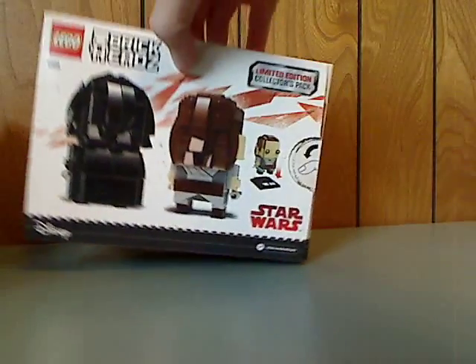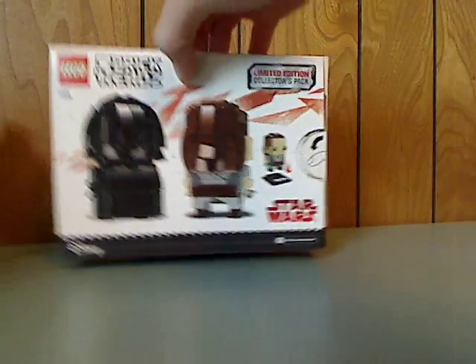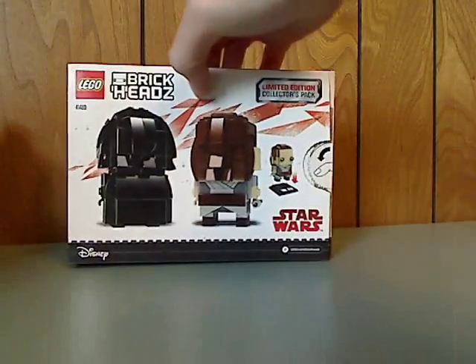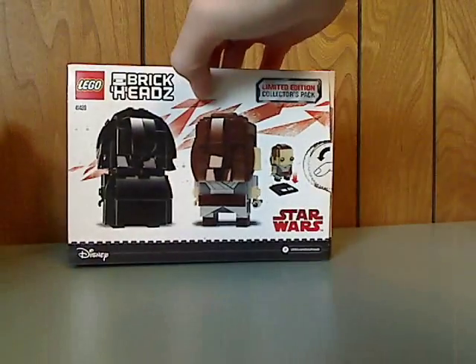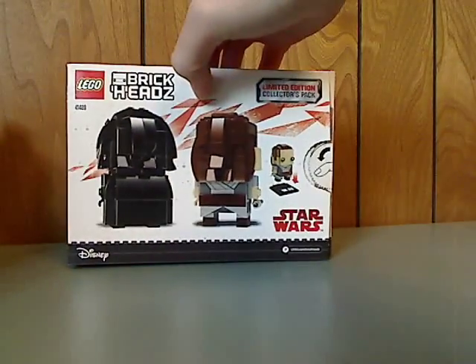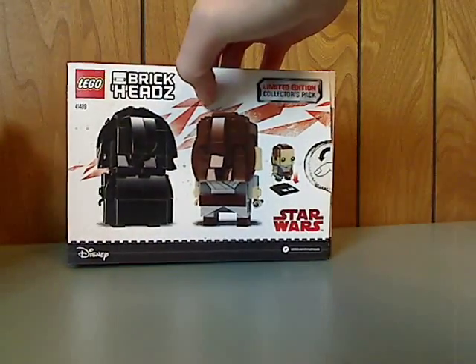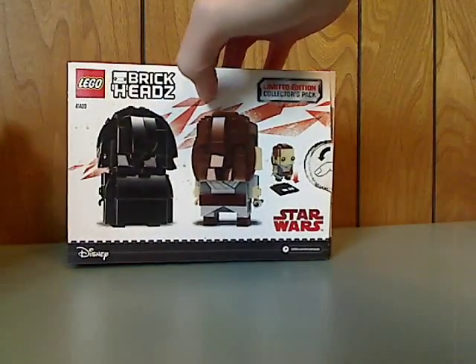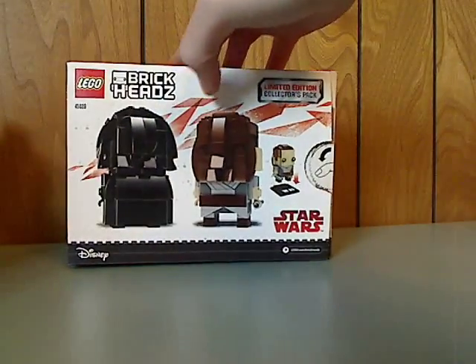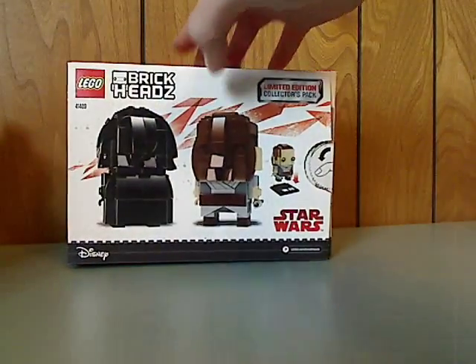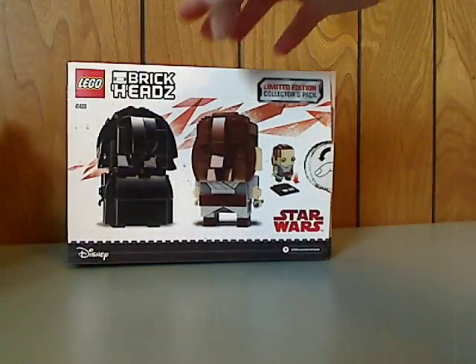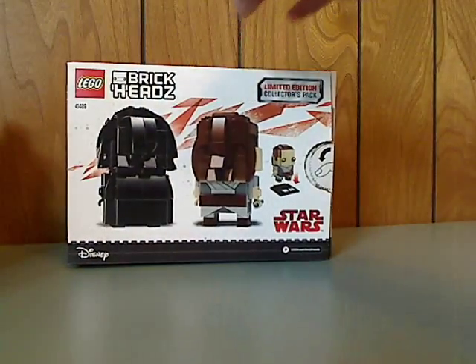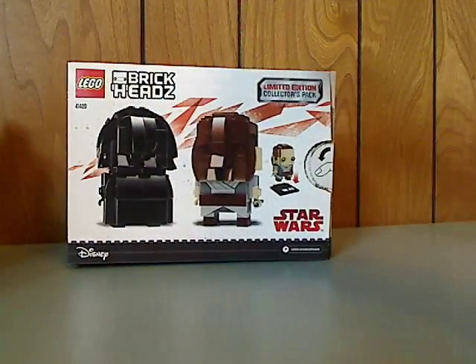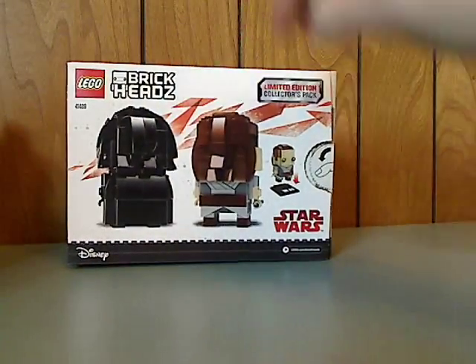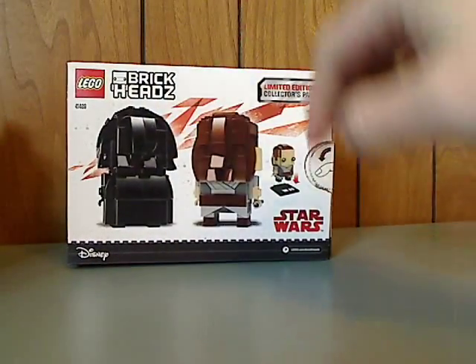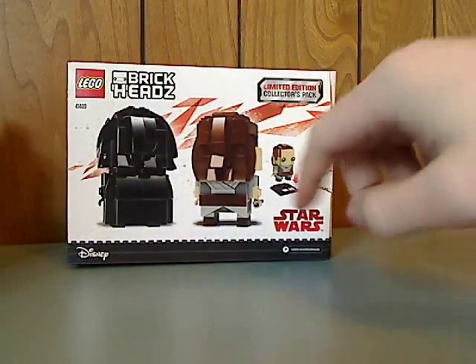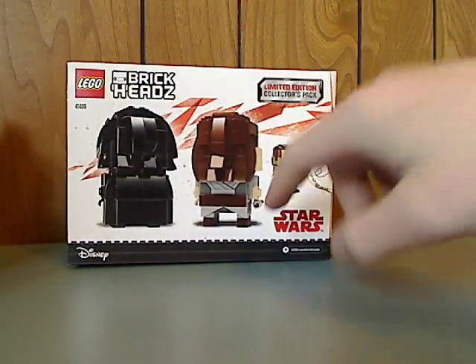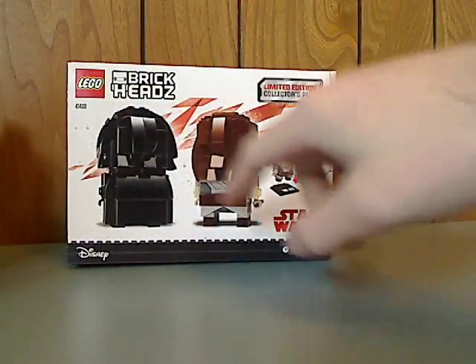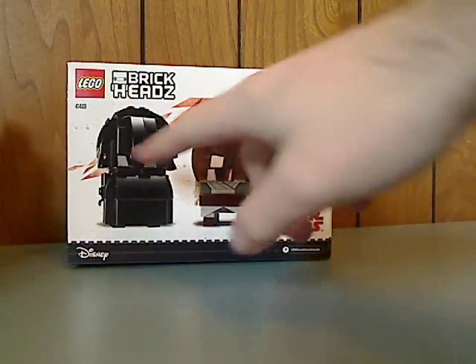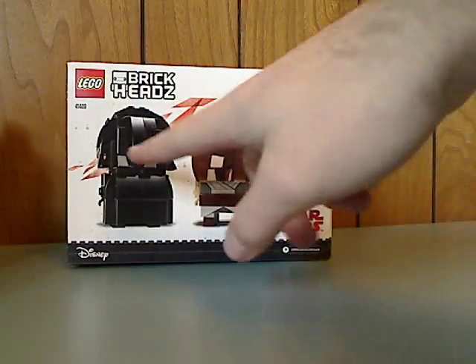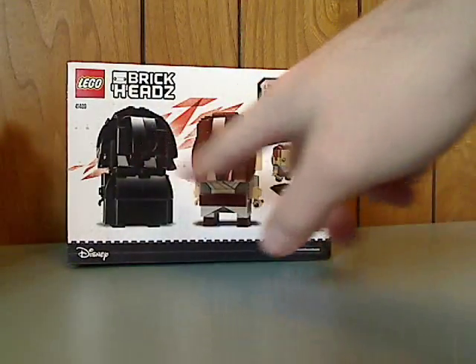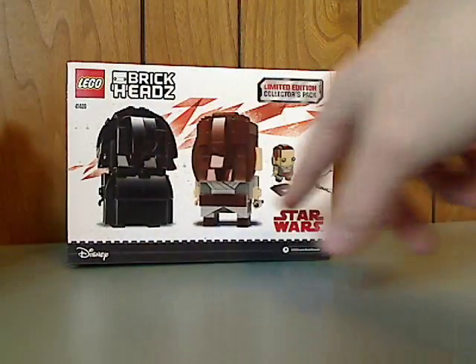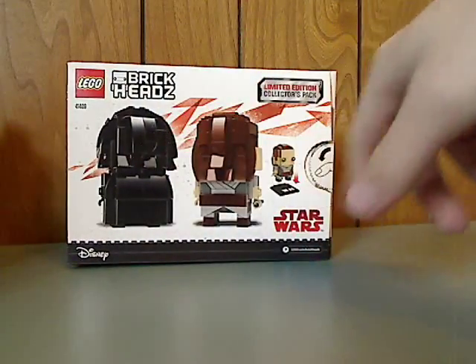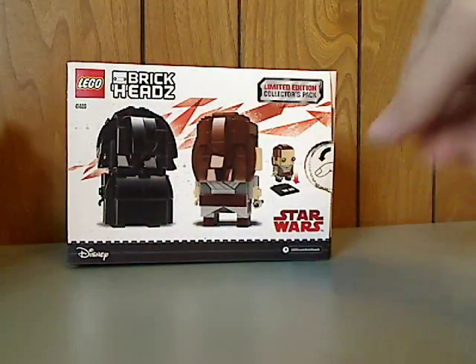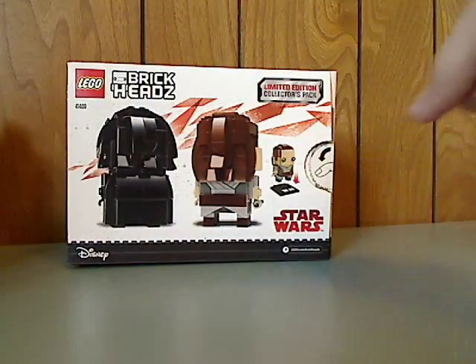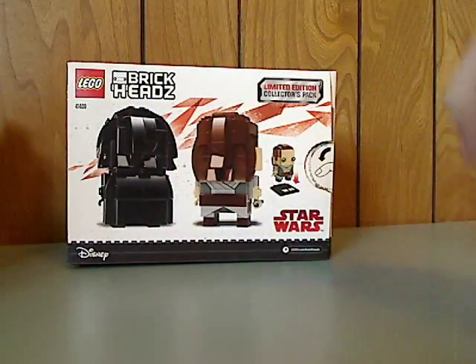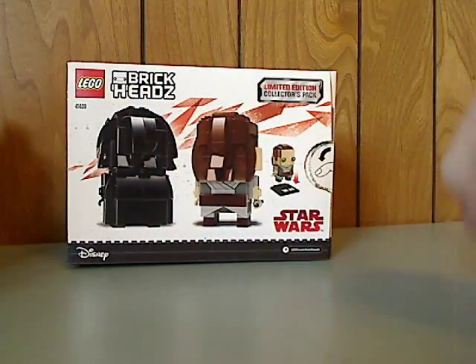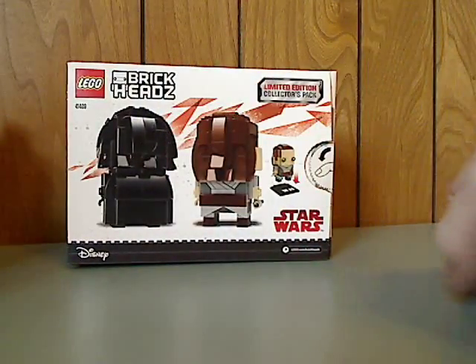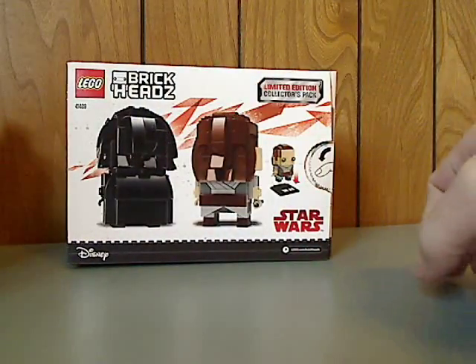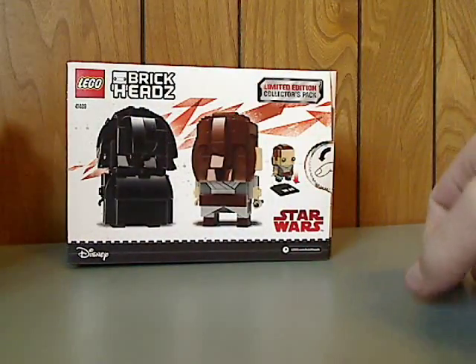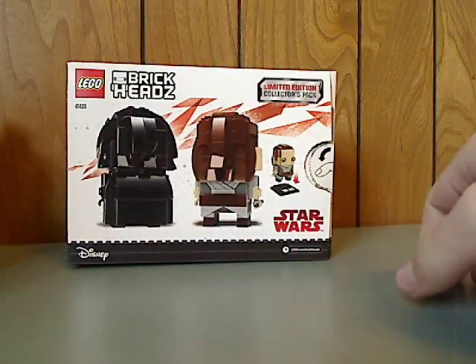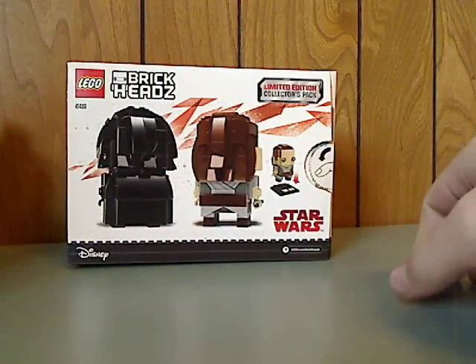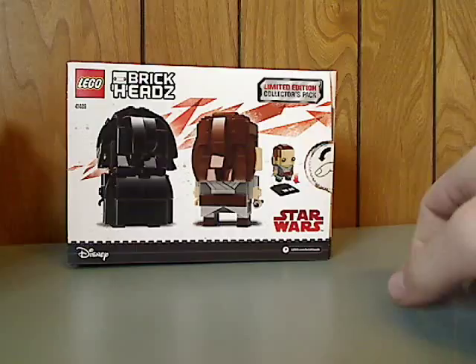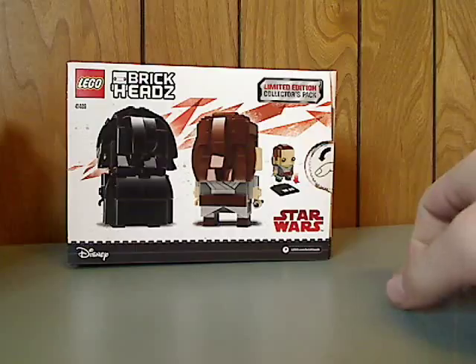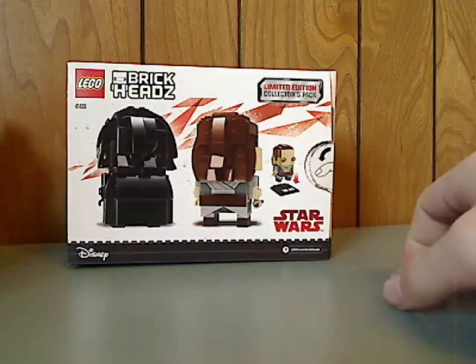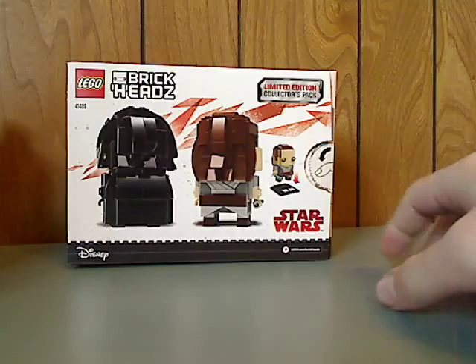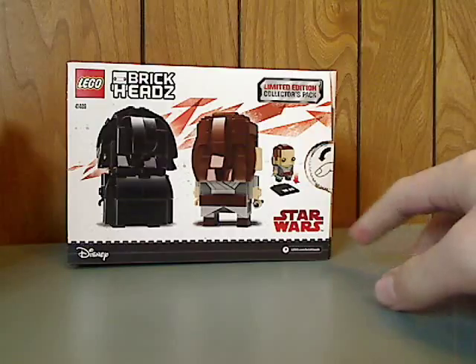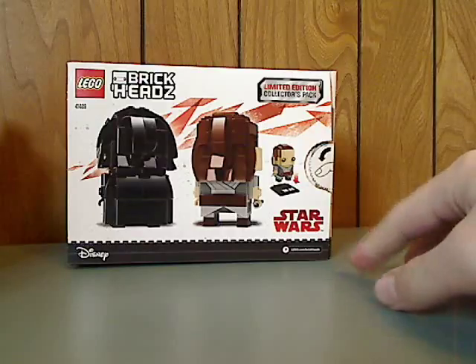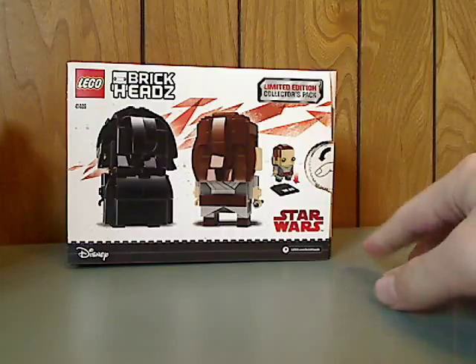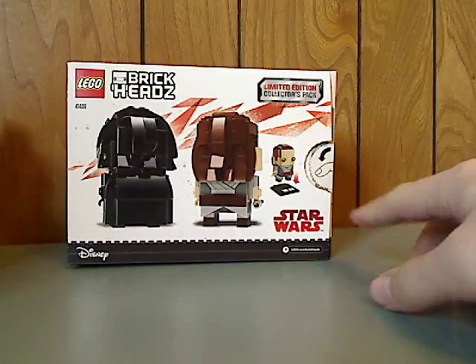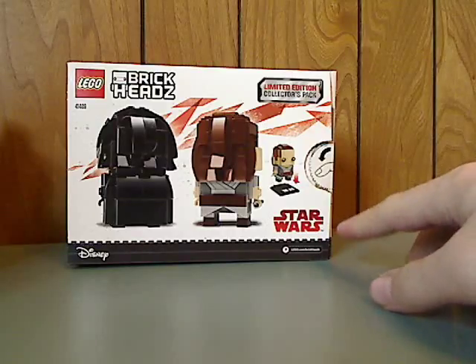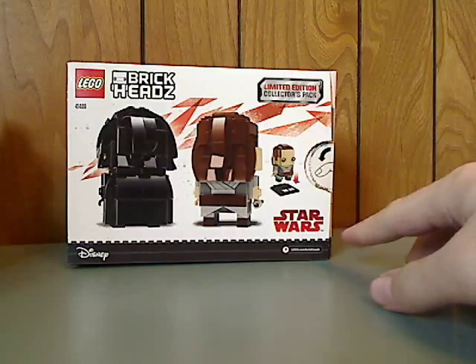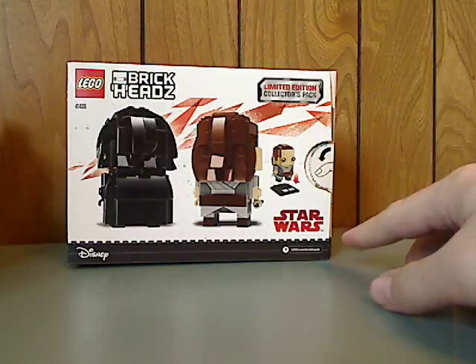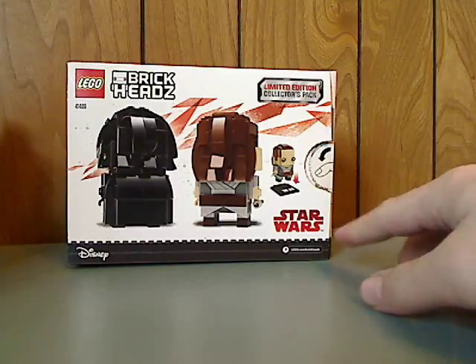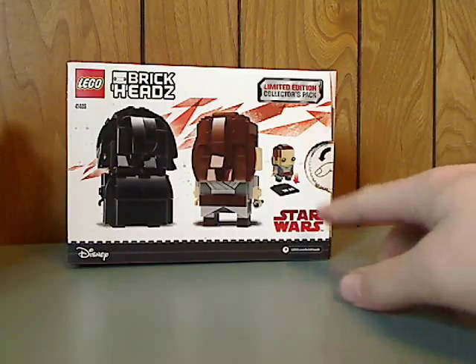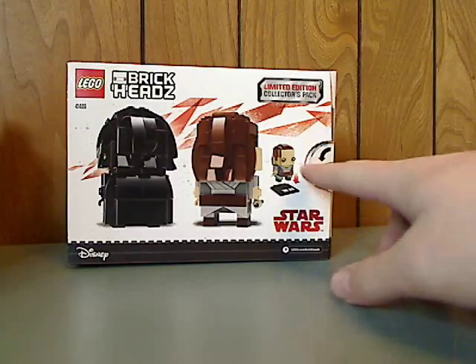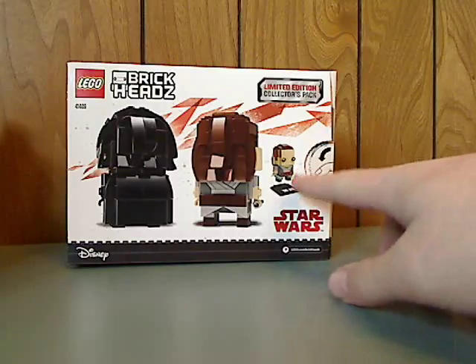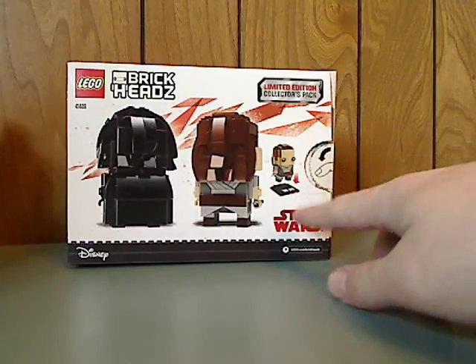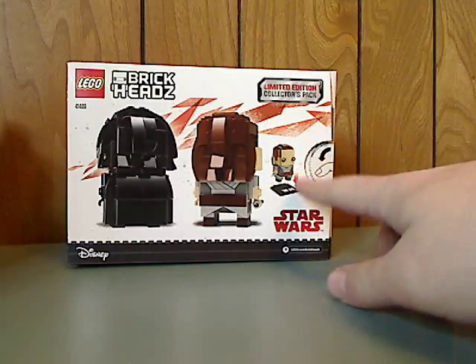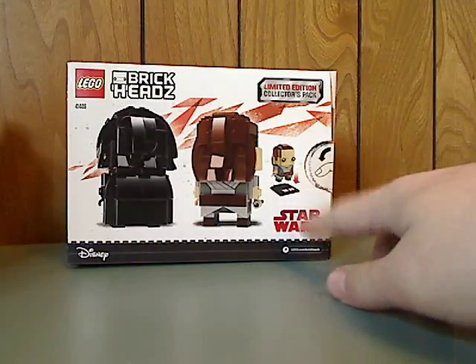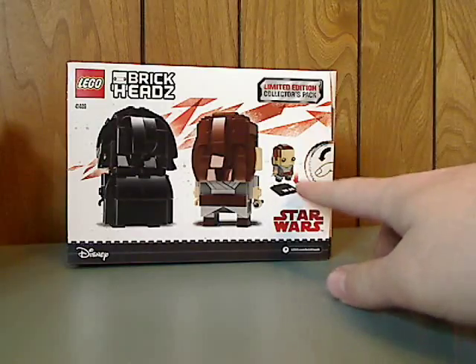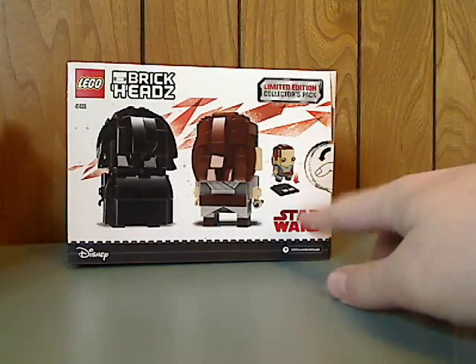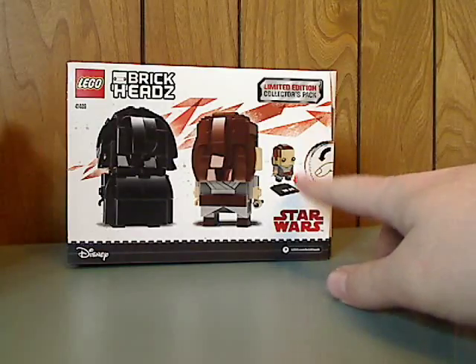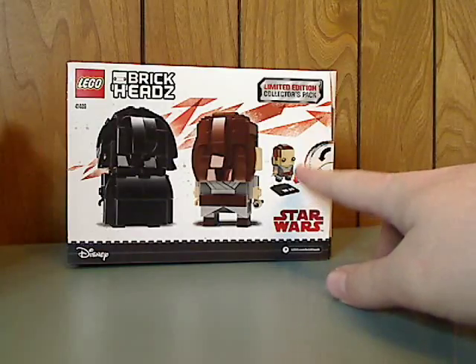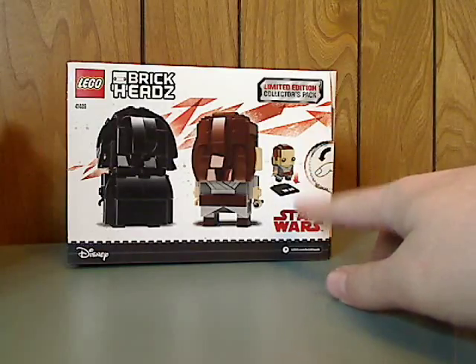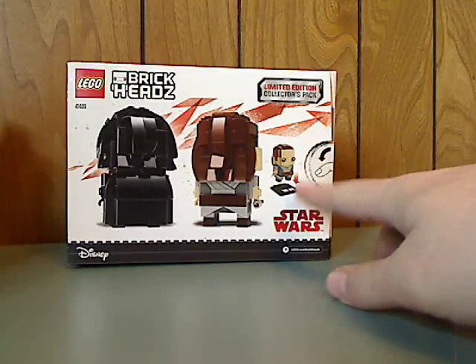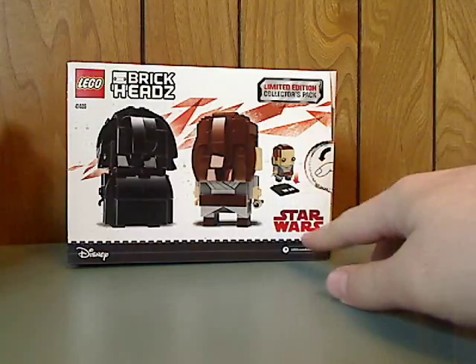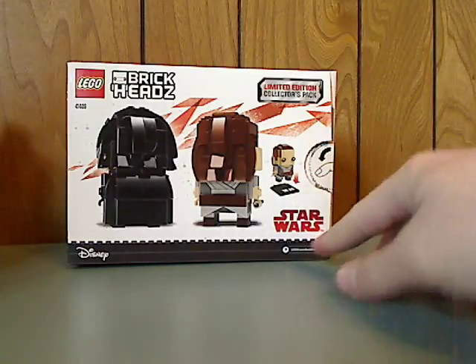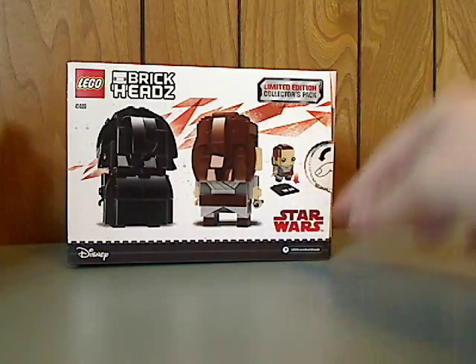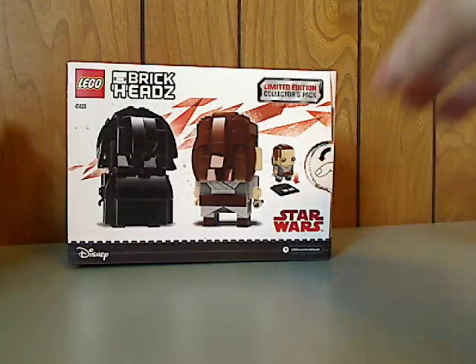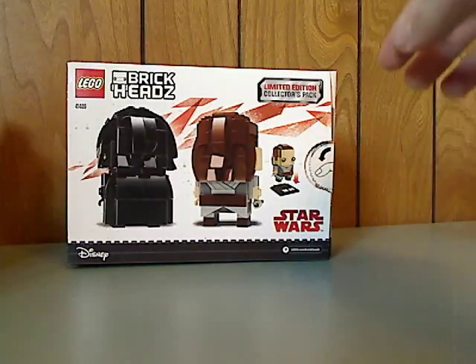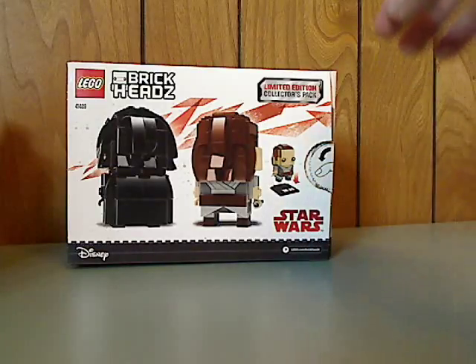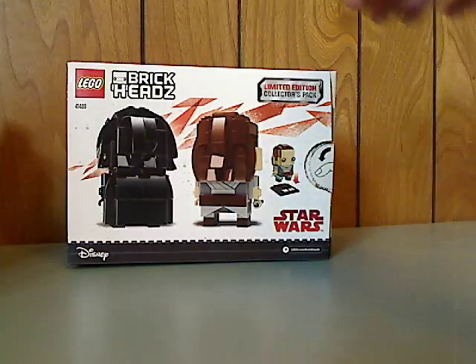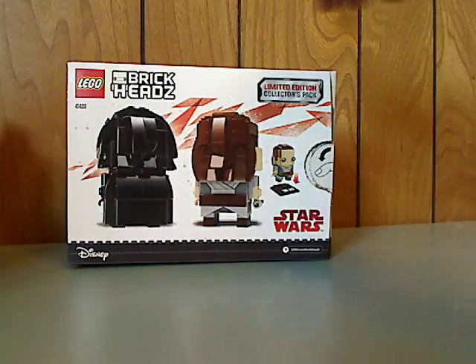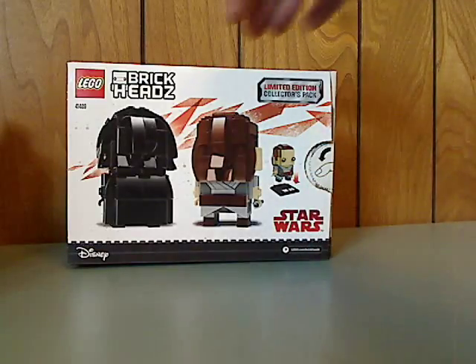On the back there are just the backs of them, not advertising the other ones, and showing how you put it on the base.